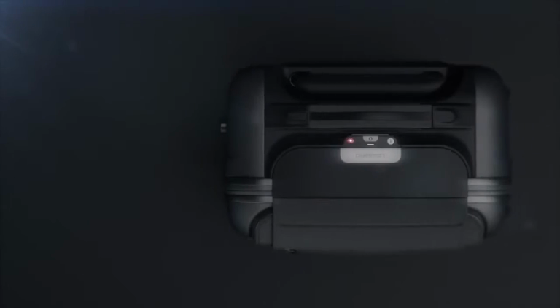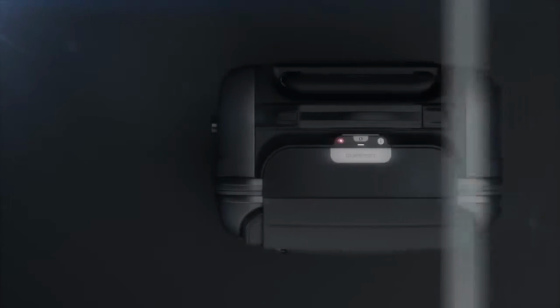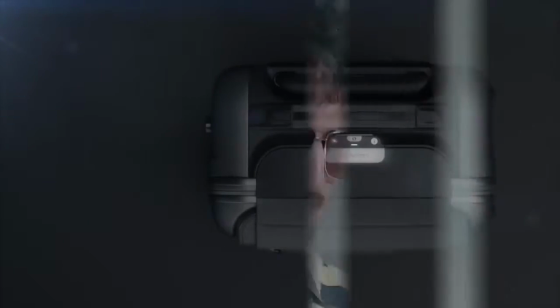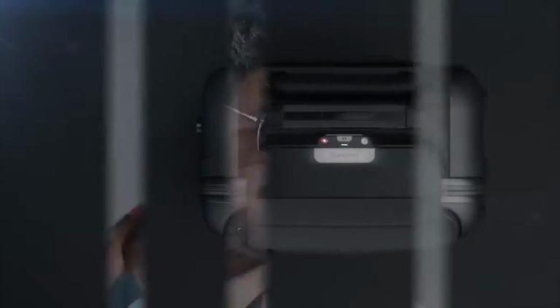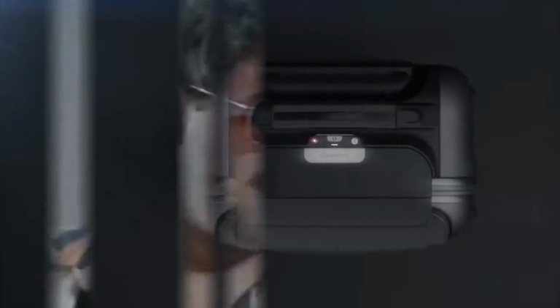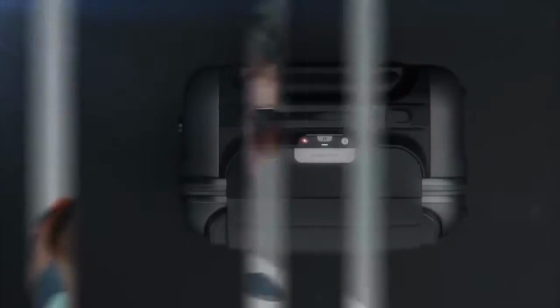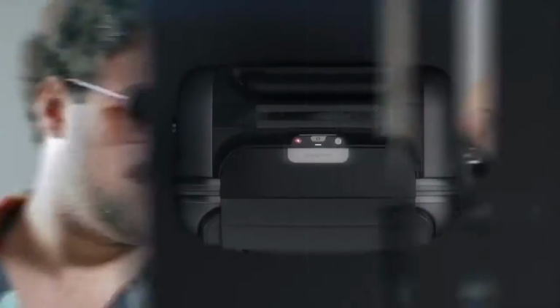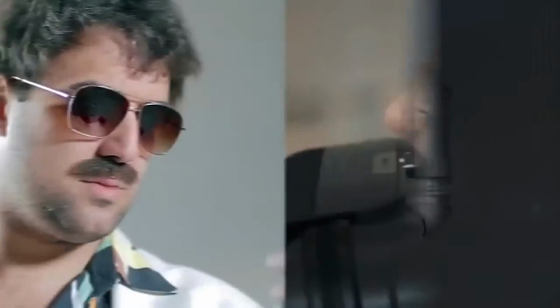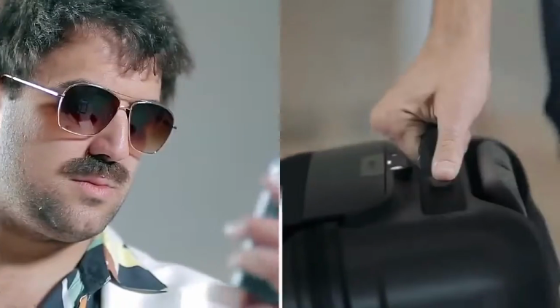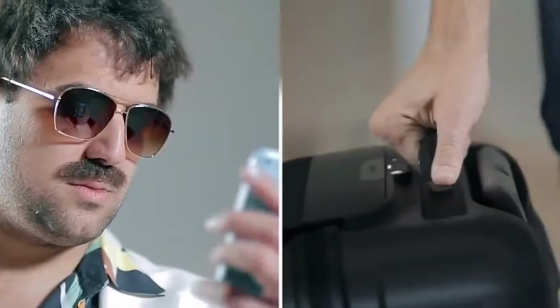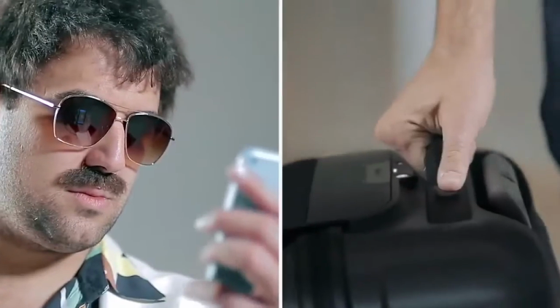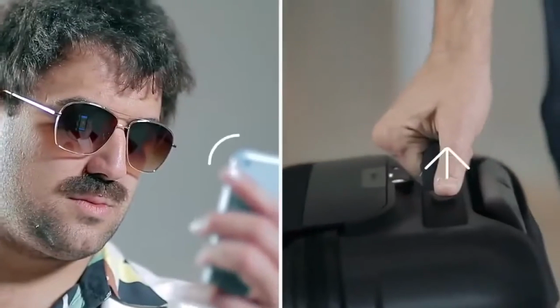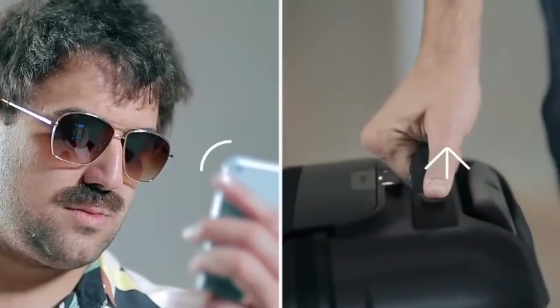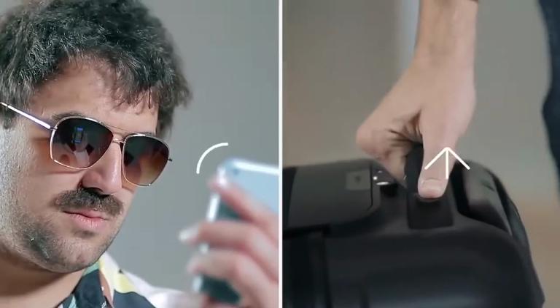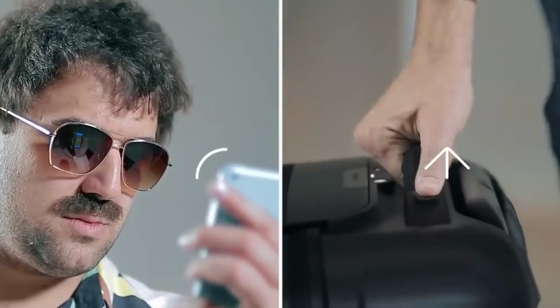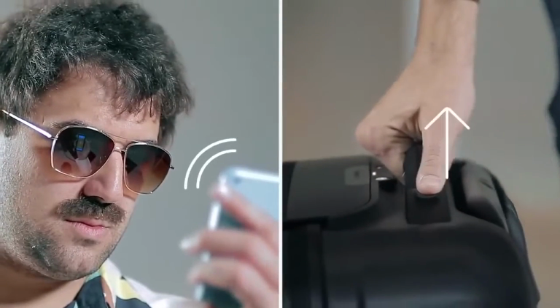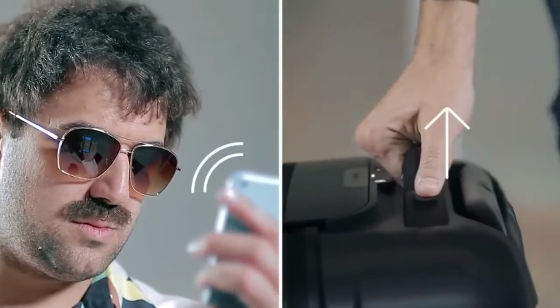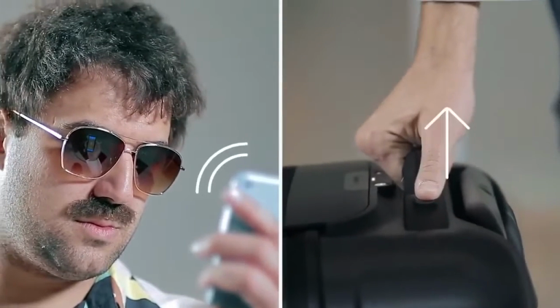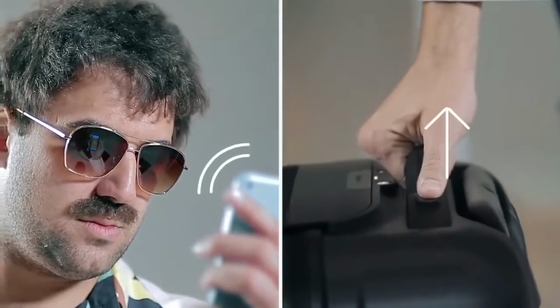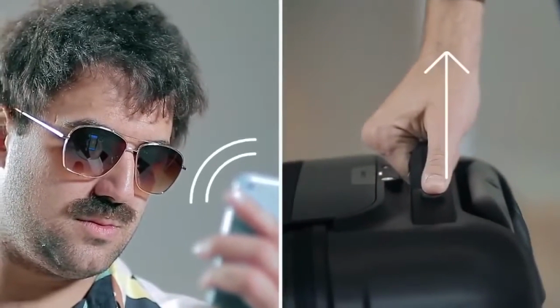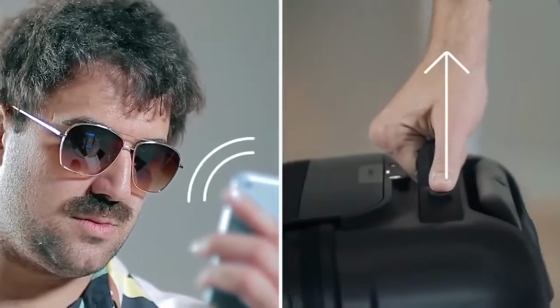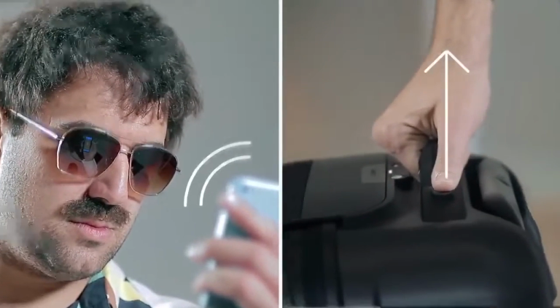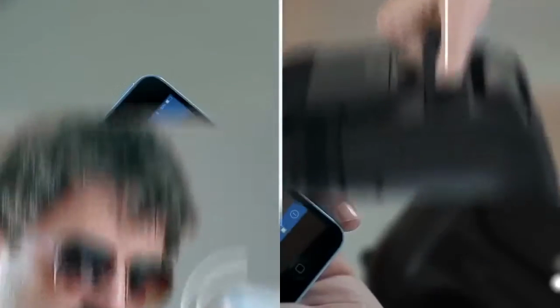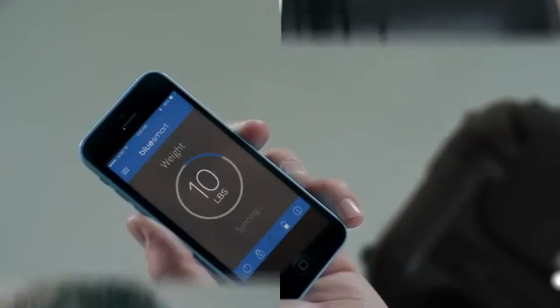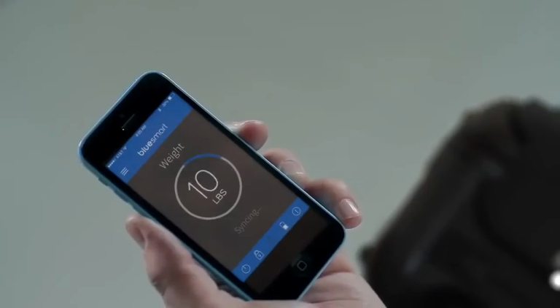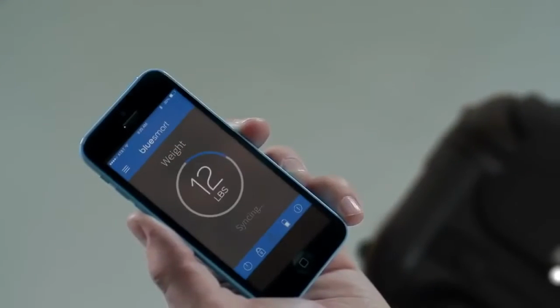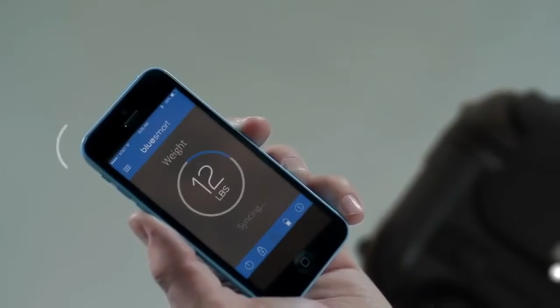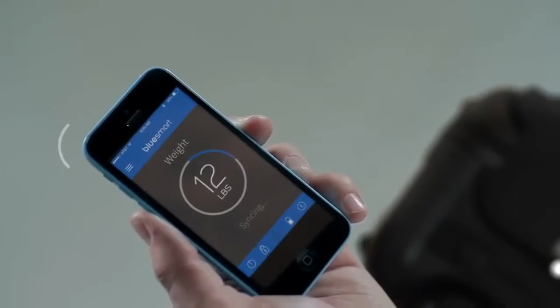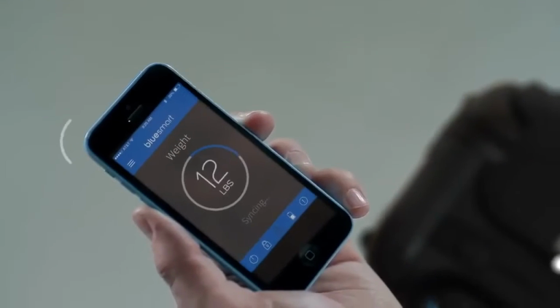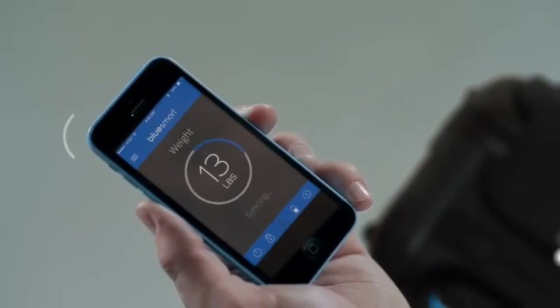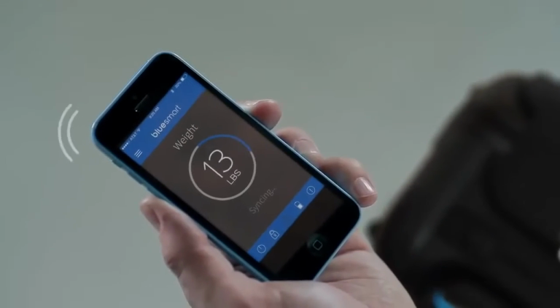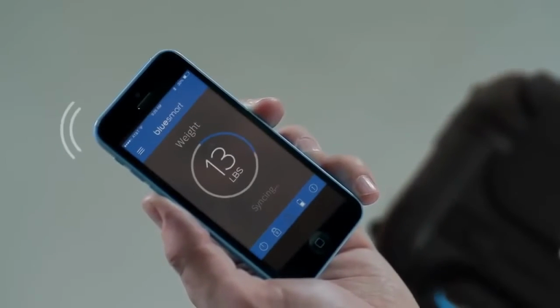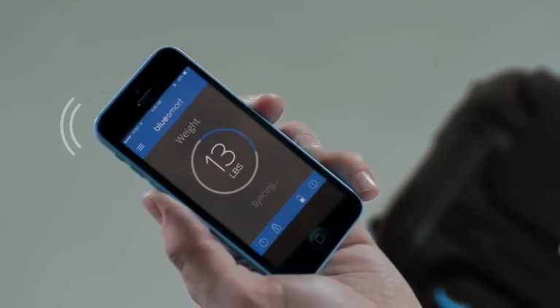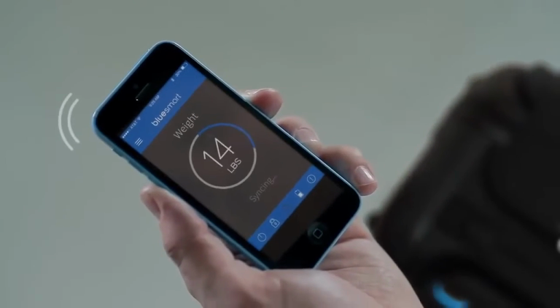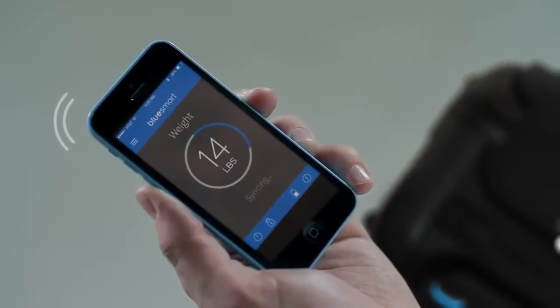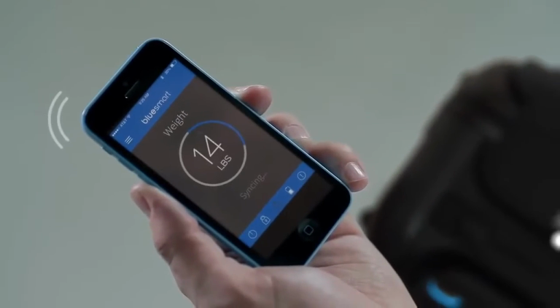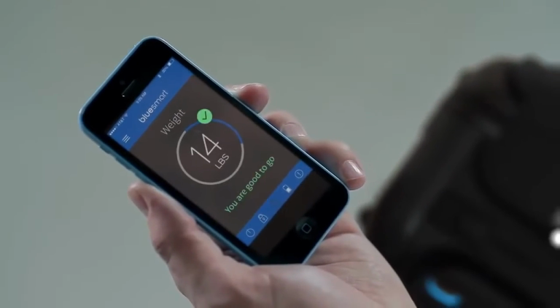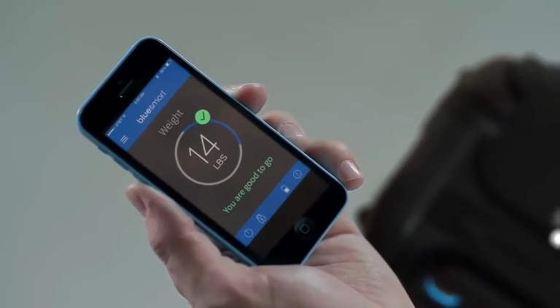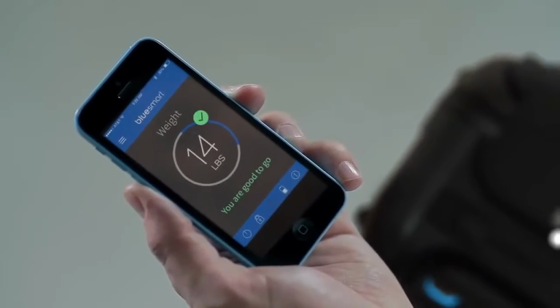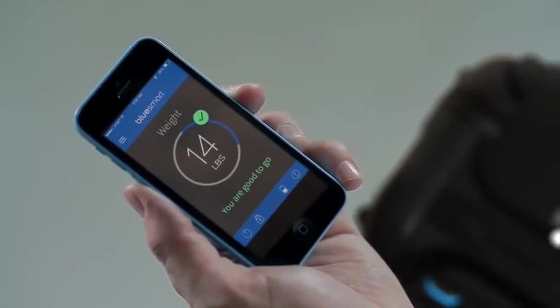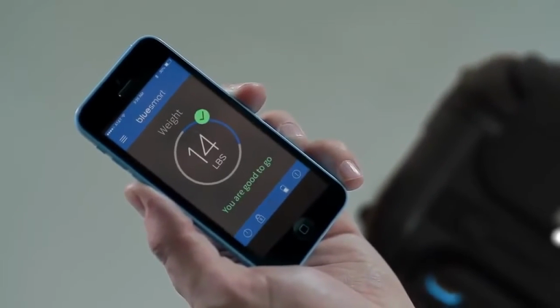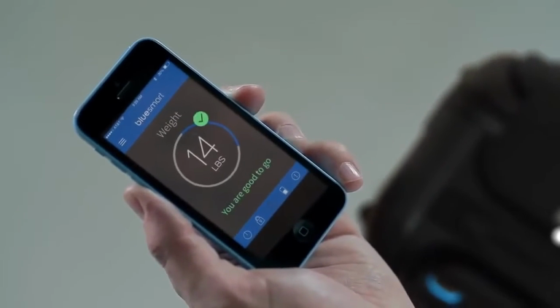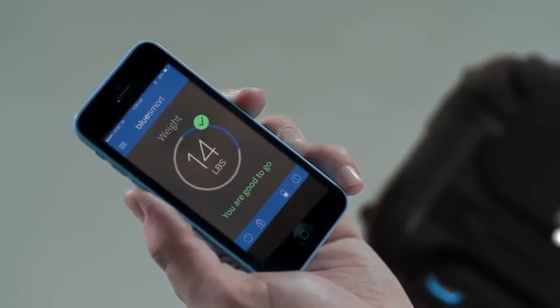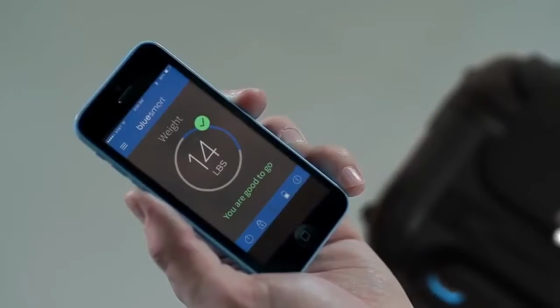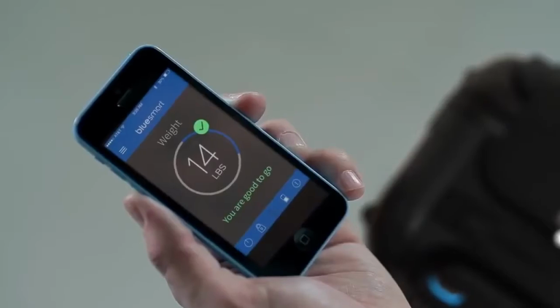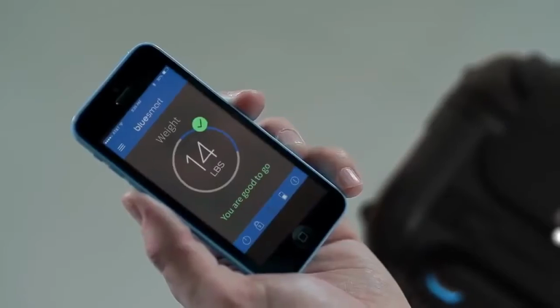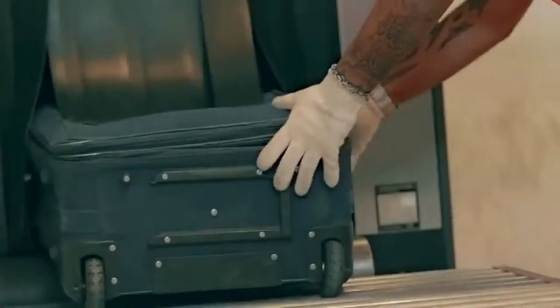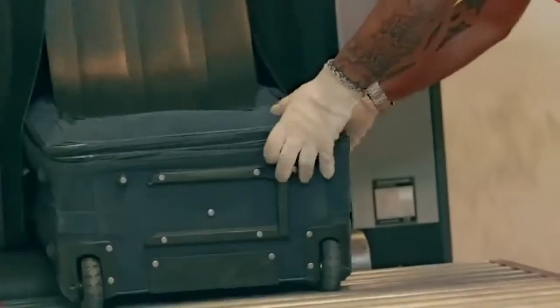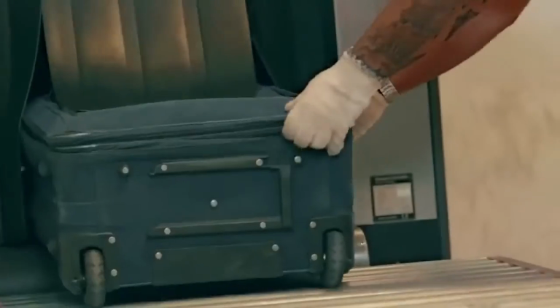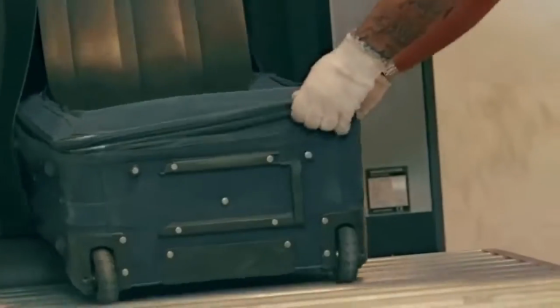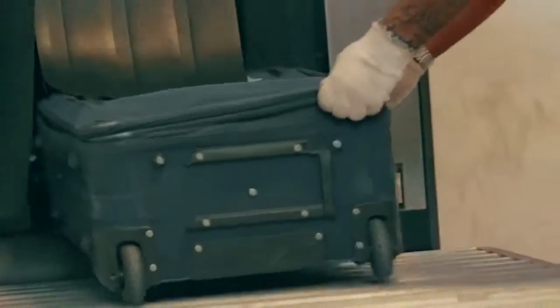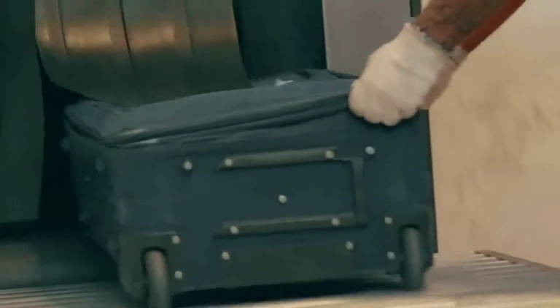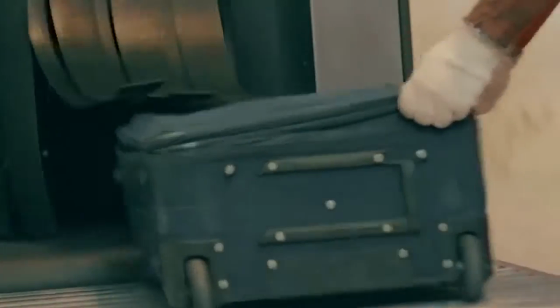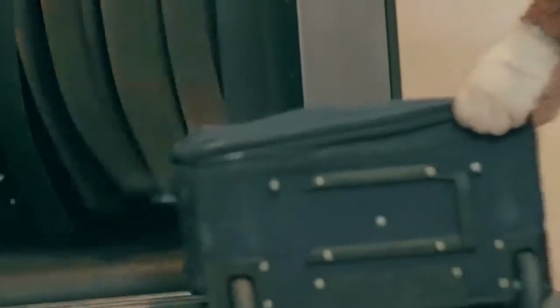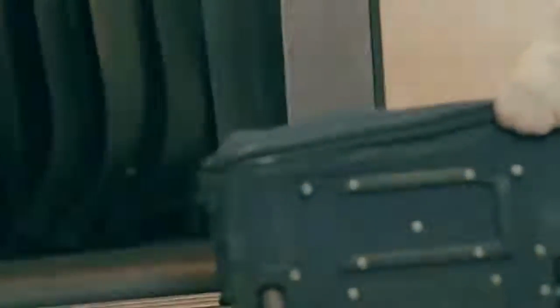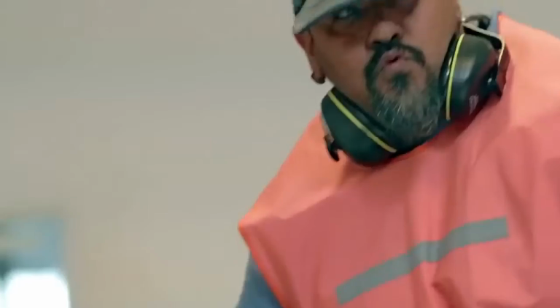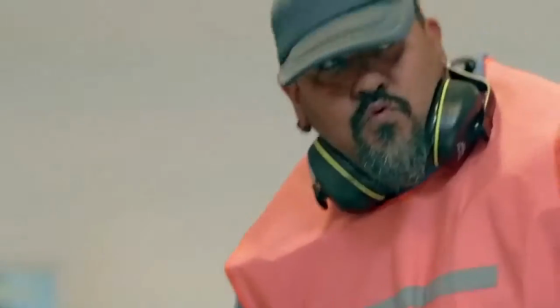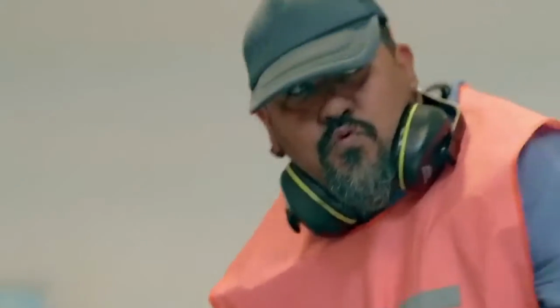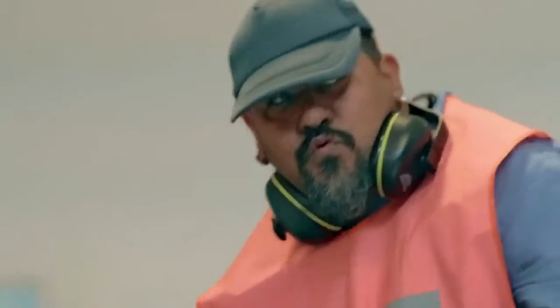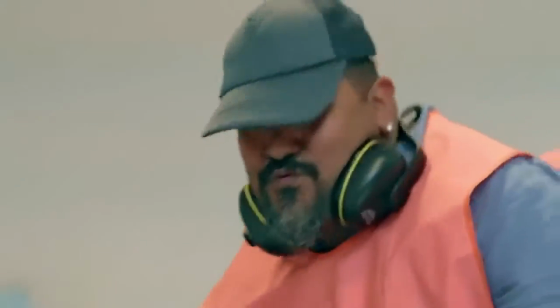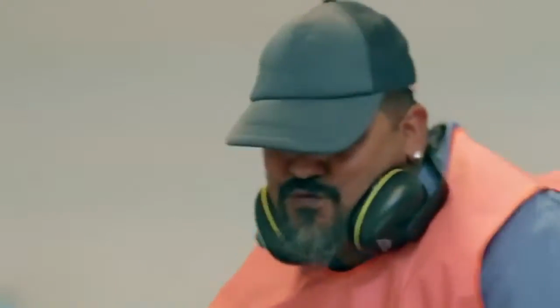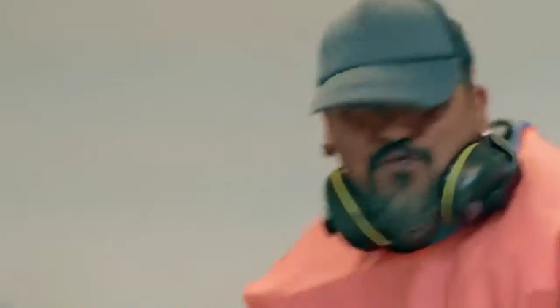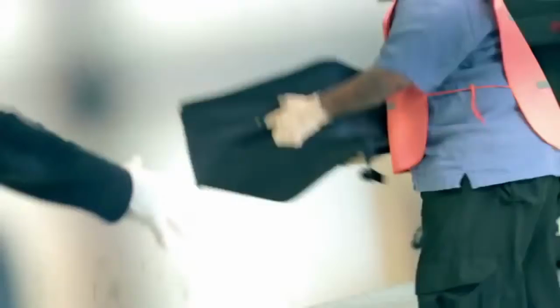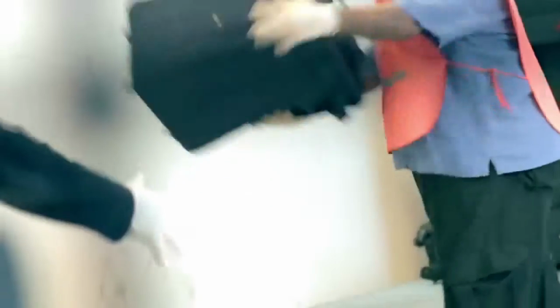Pull the handle and the app will tell you the exact weight of your carry-on so that you never have to check it because you packed too much.